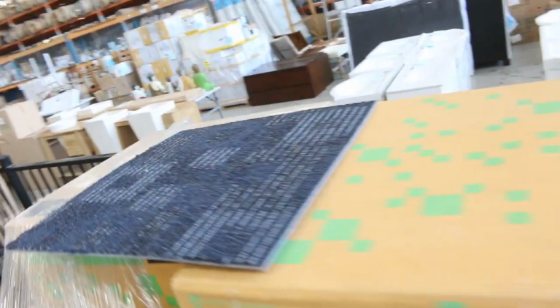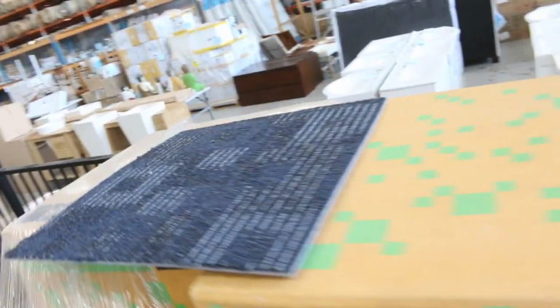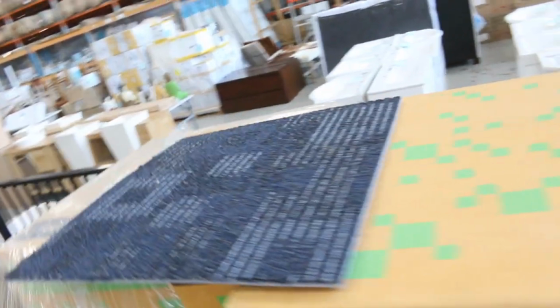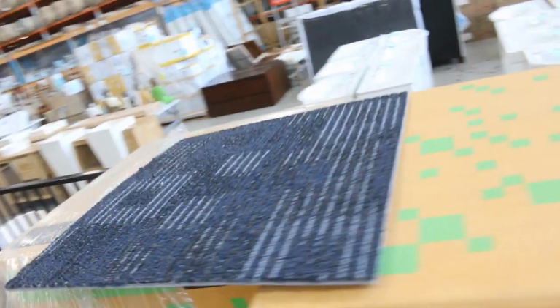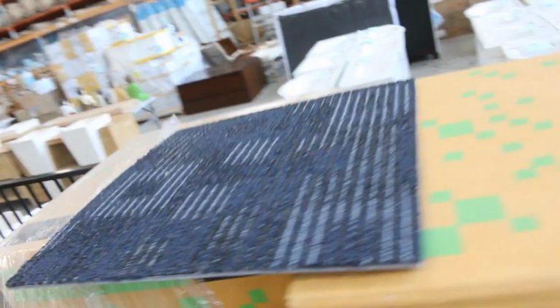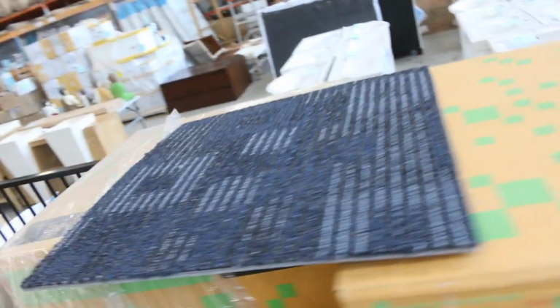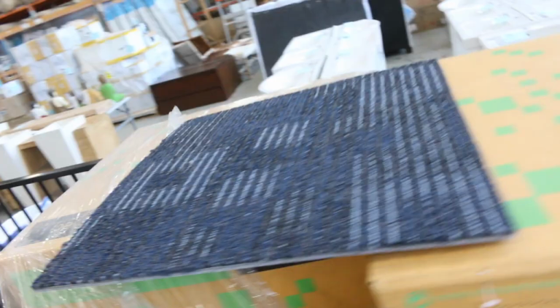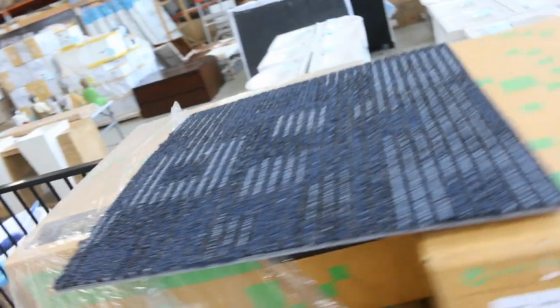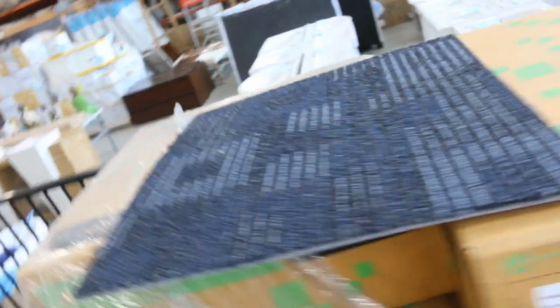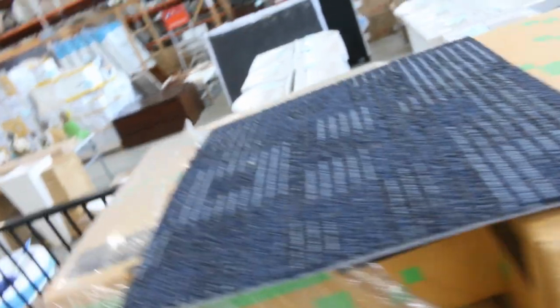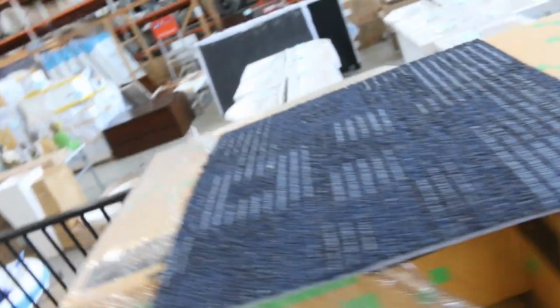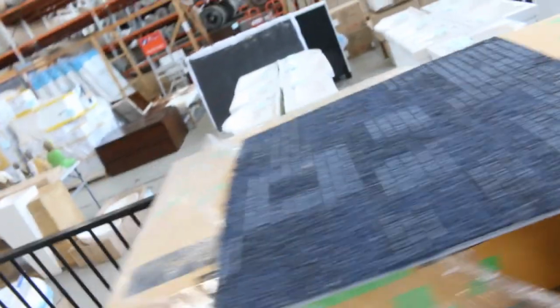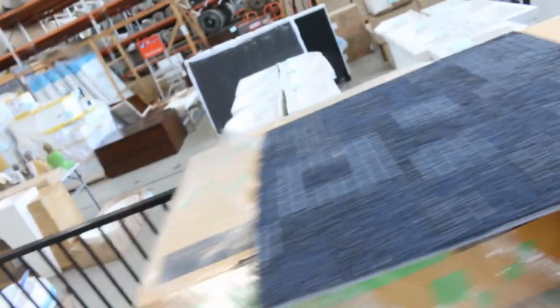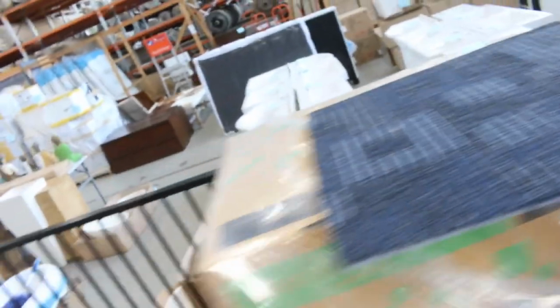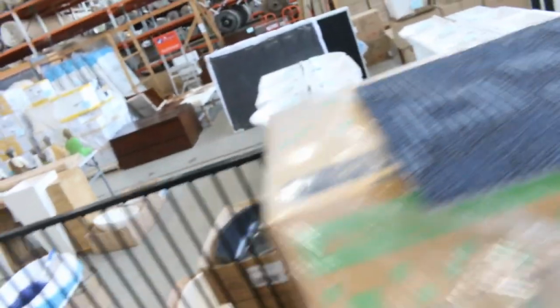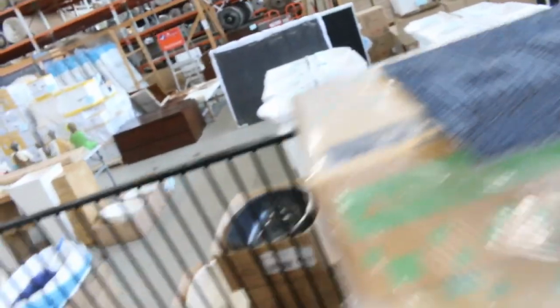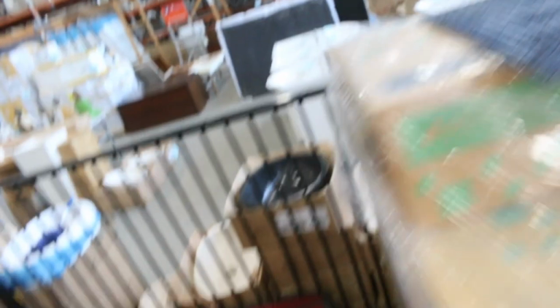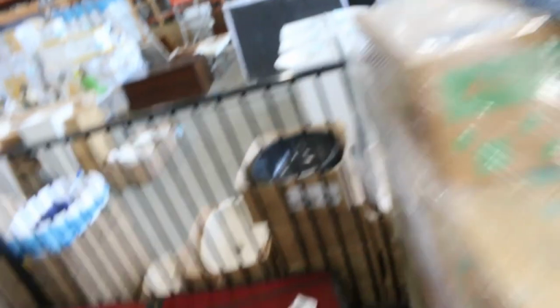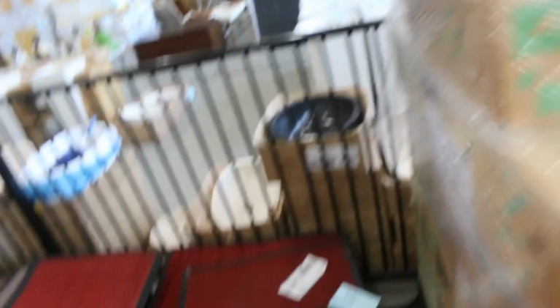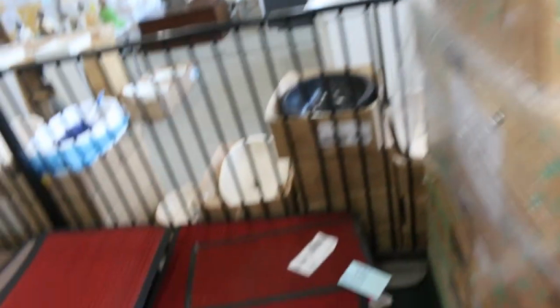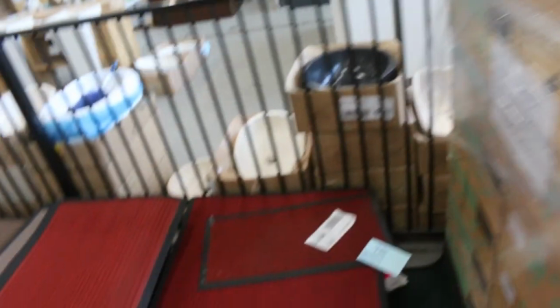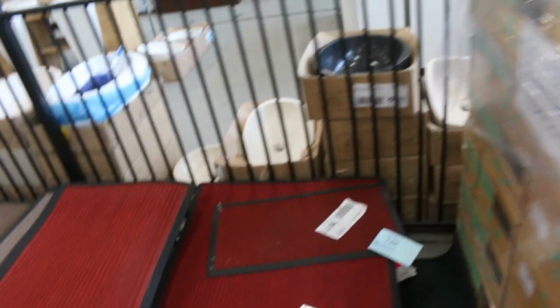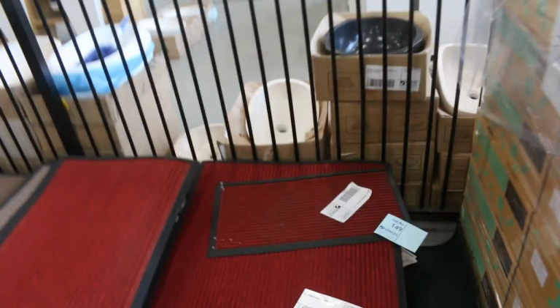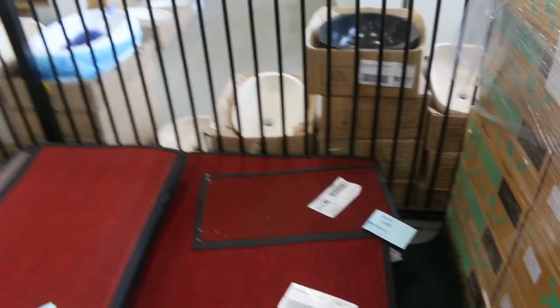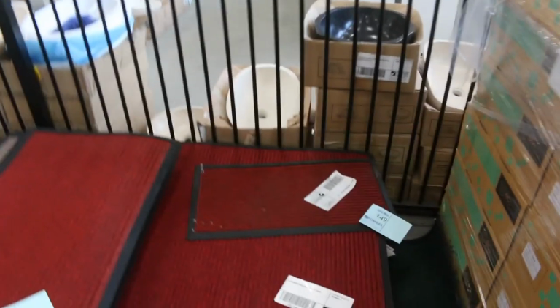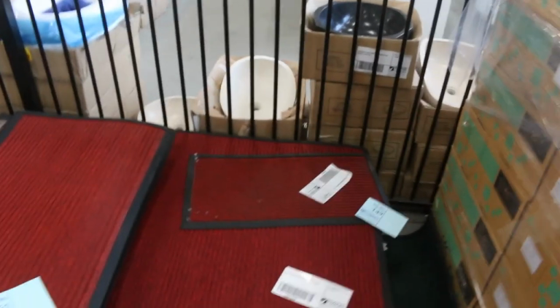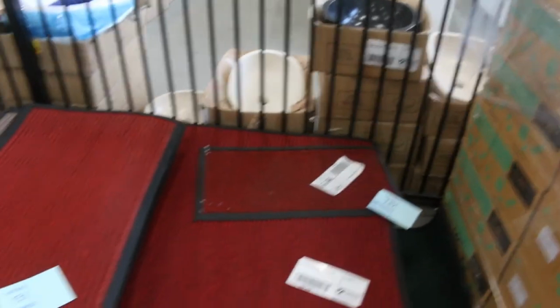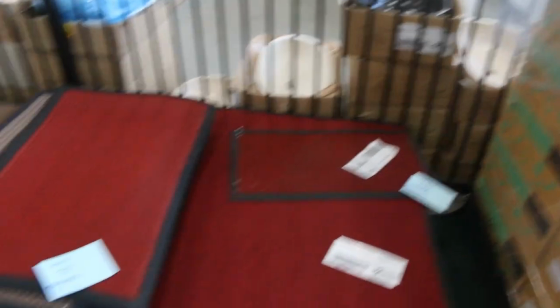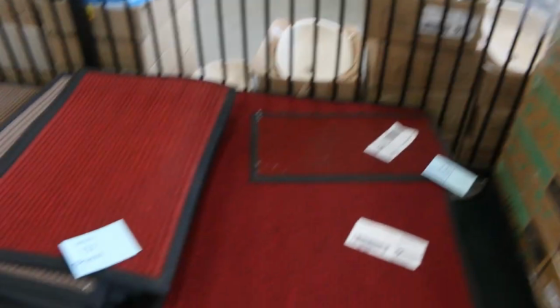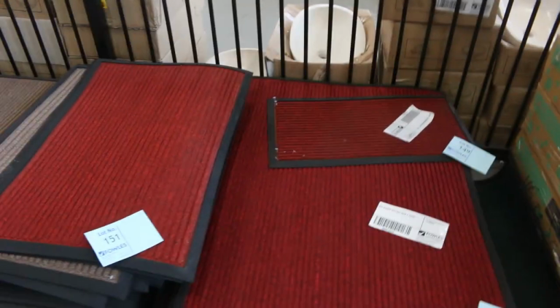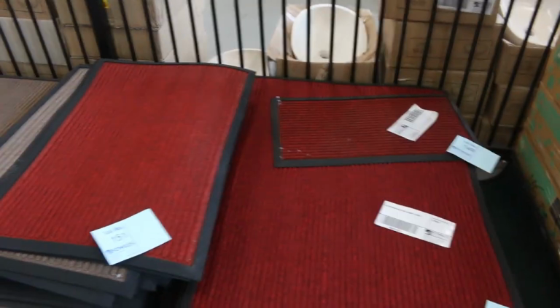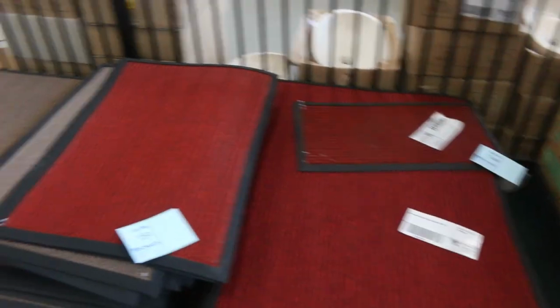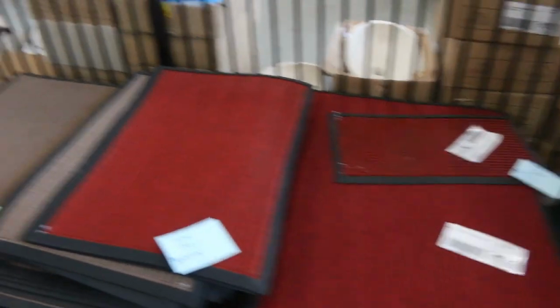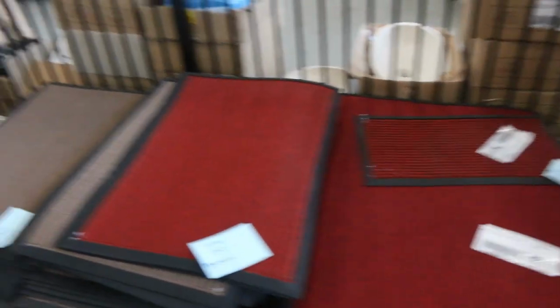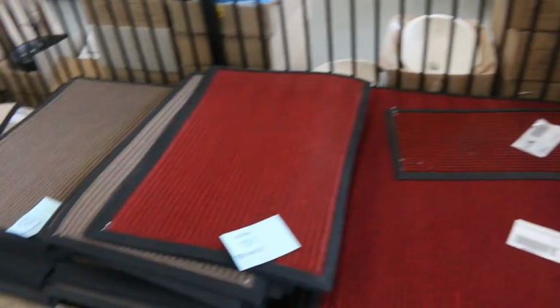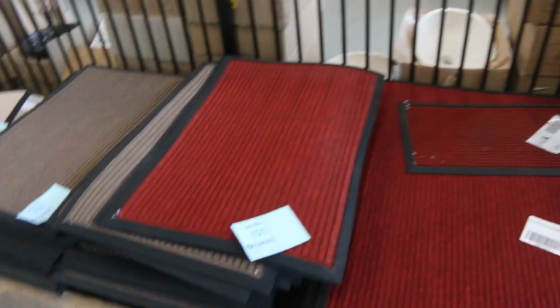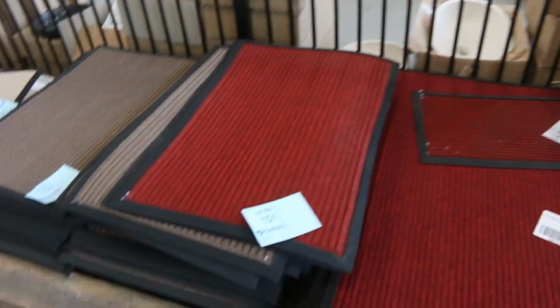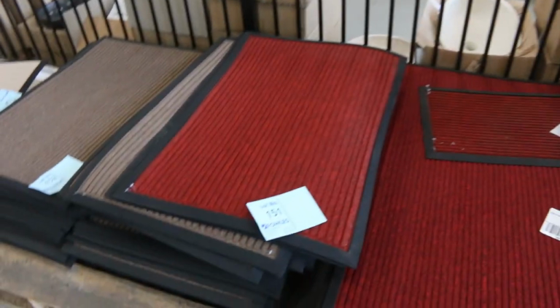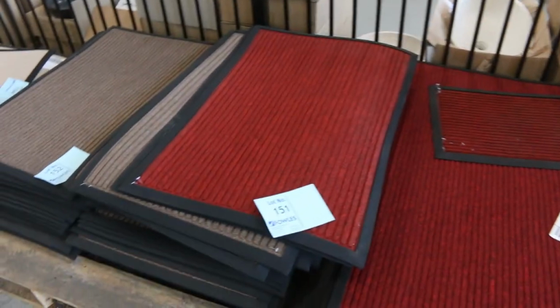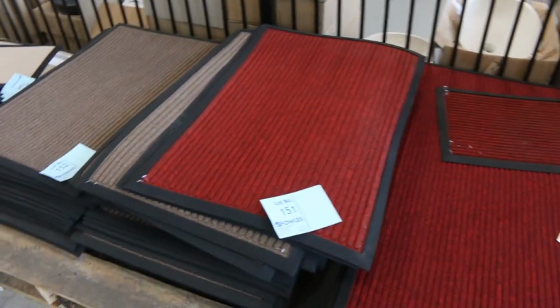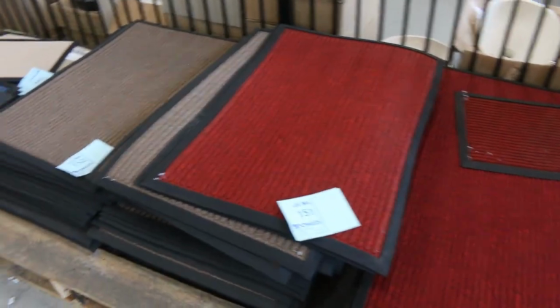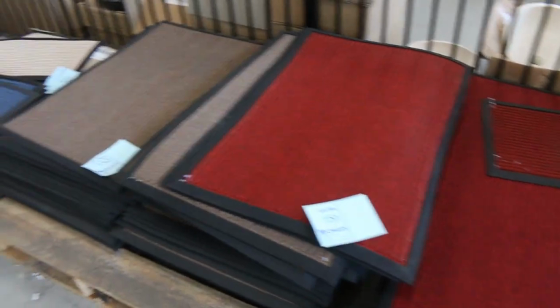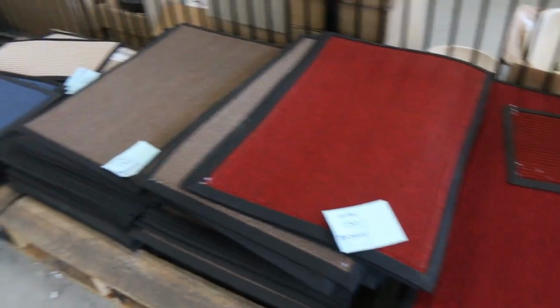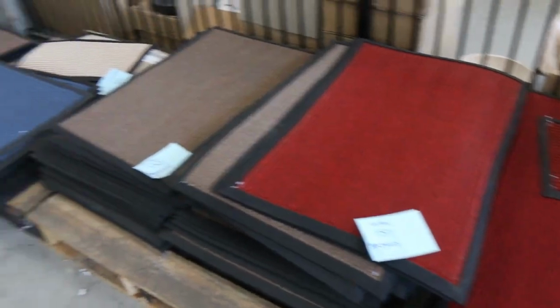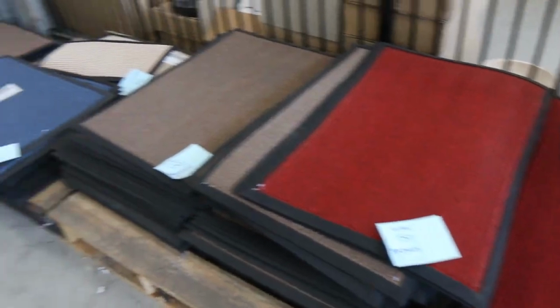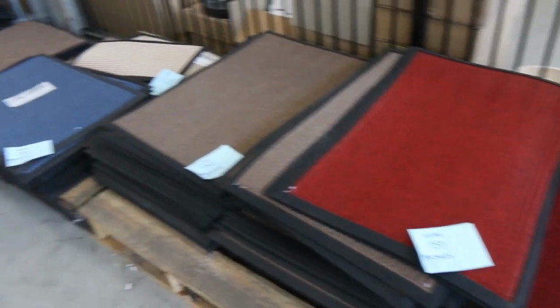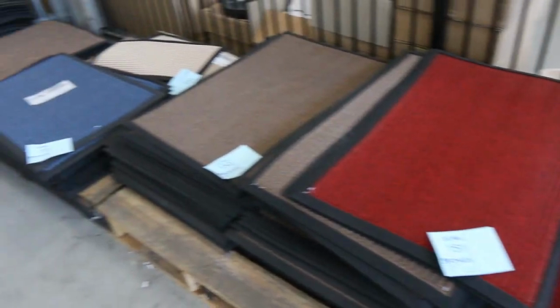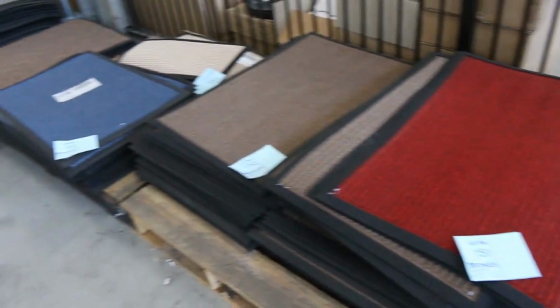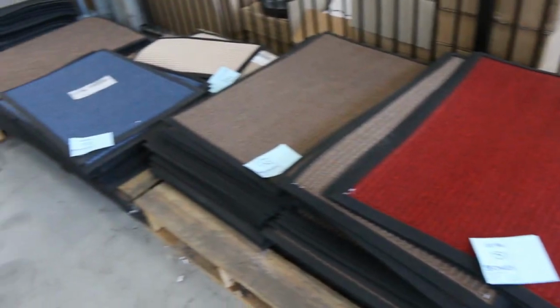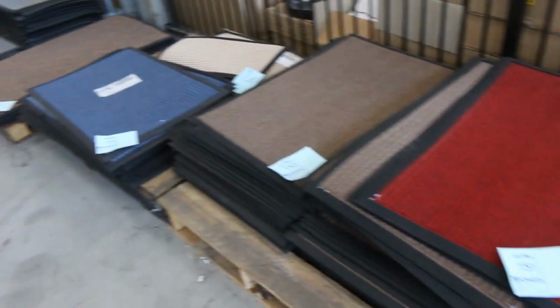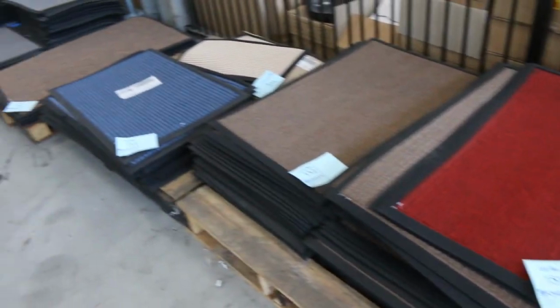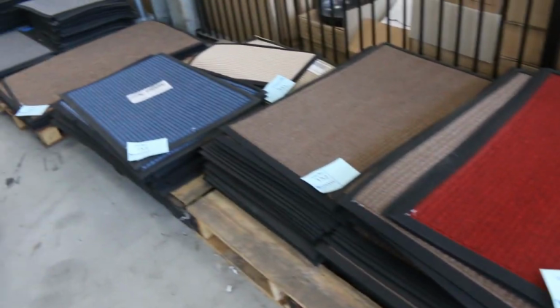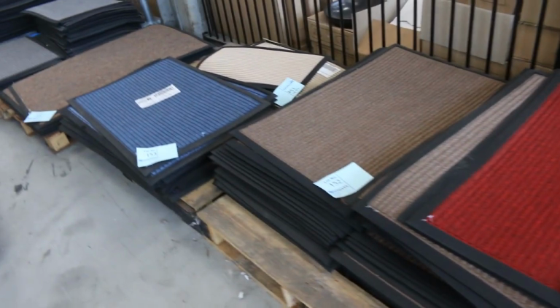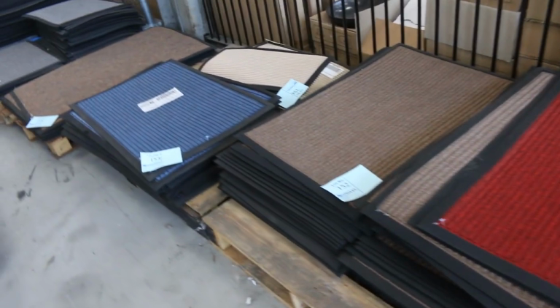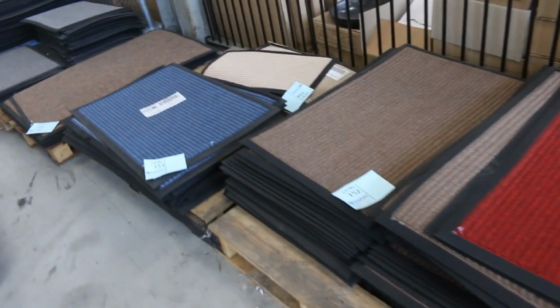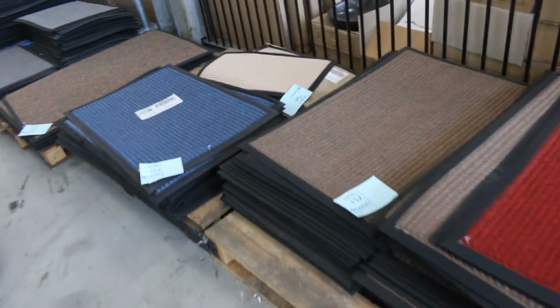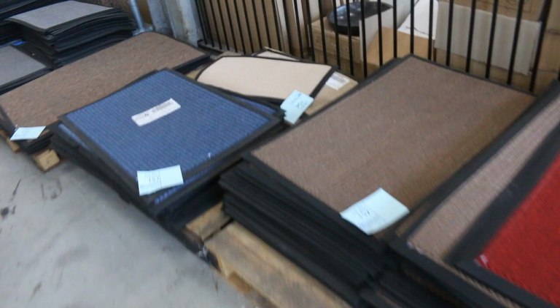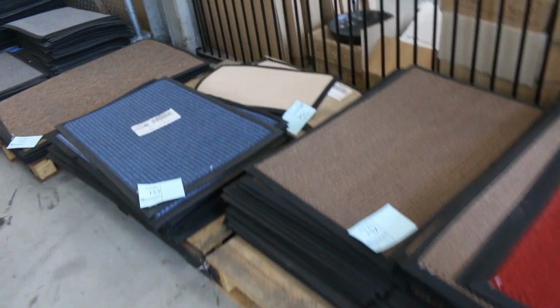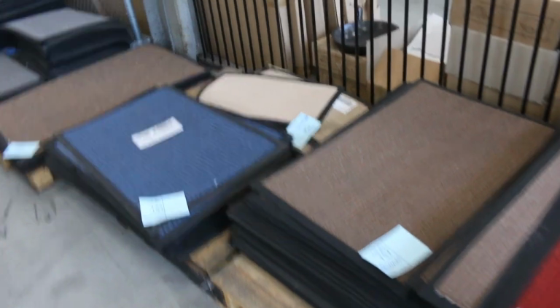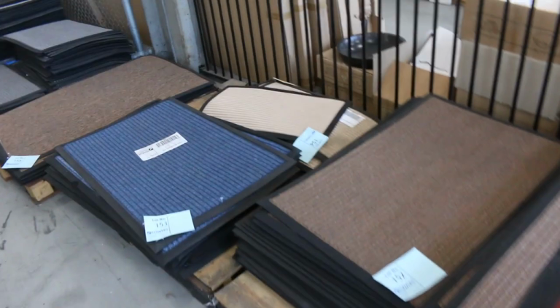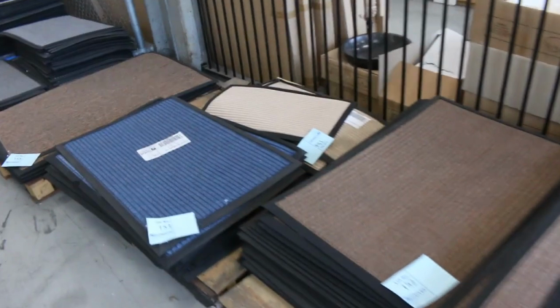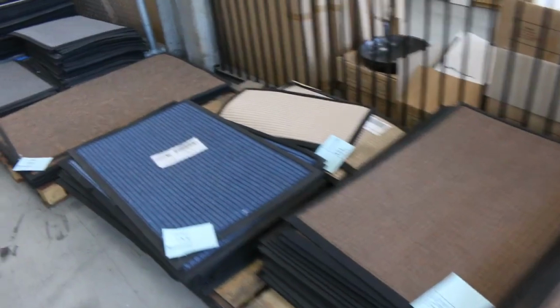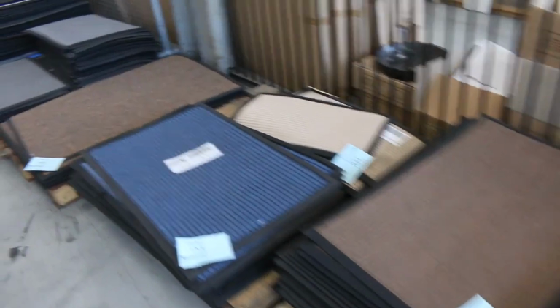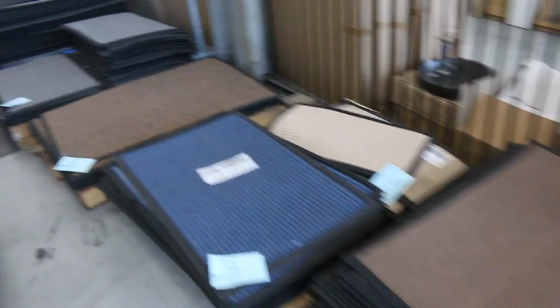Mats — we've got all these outdoor mats and door mats in various sizes. They'll vary anywhere from $5 to $15, with a nice colour range.